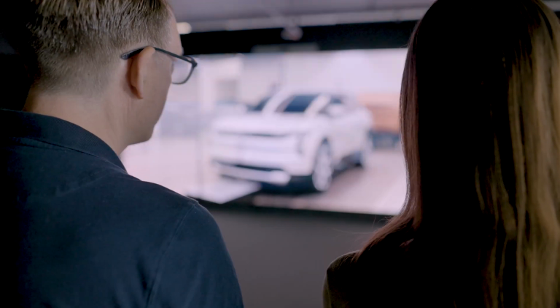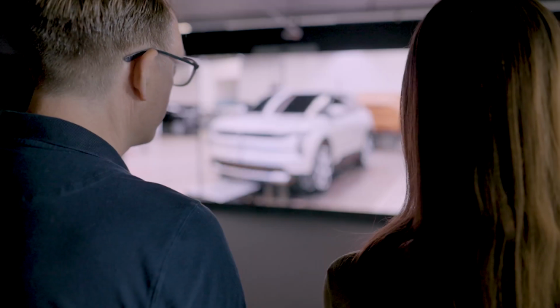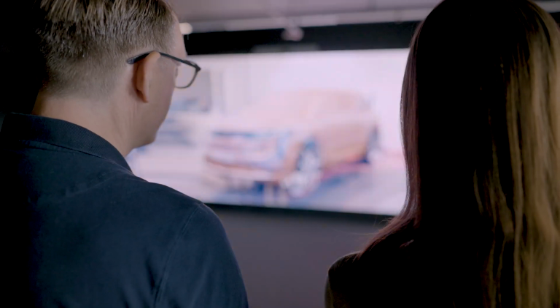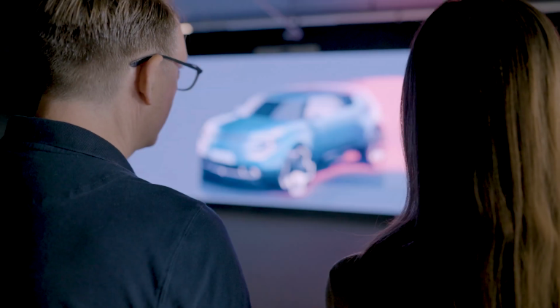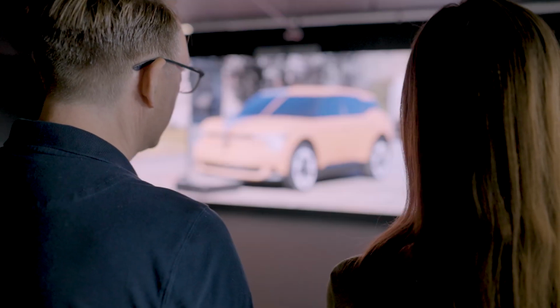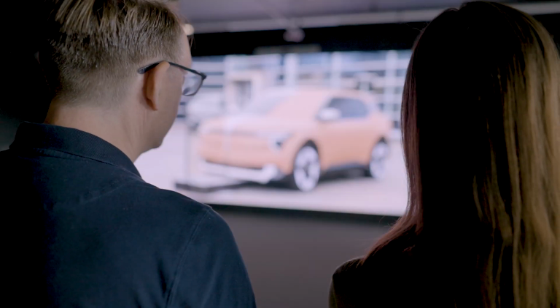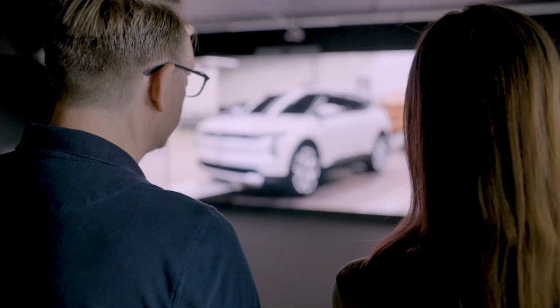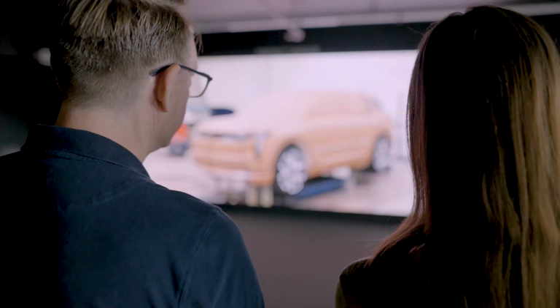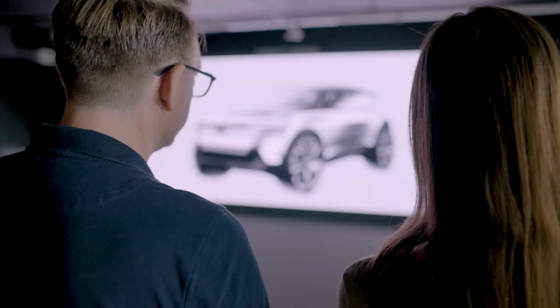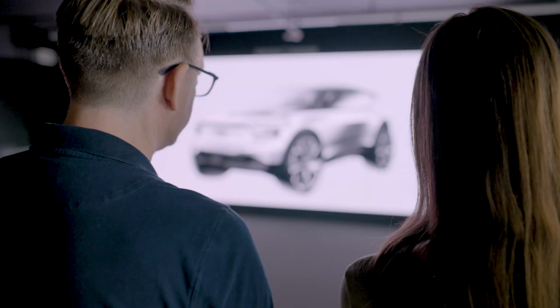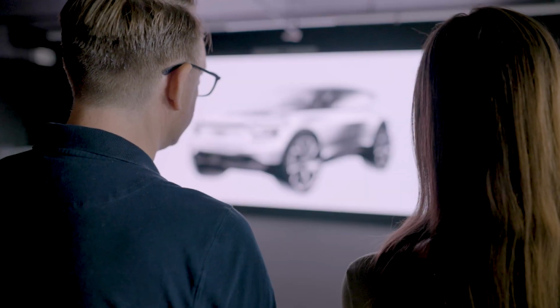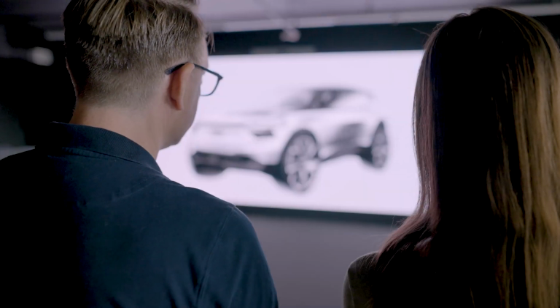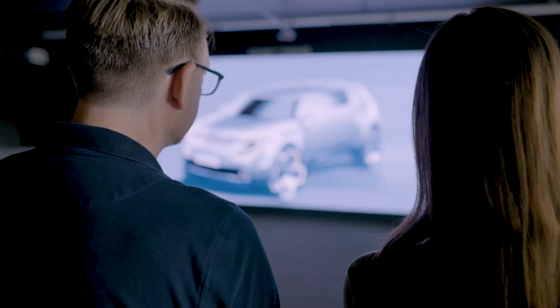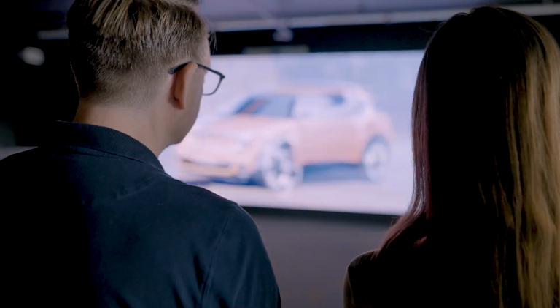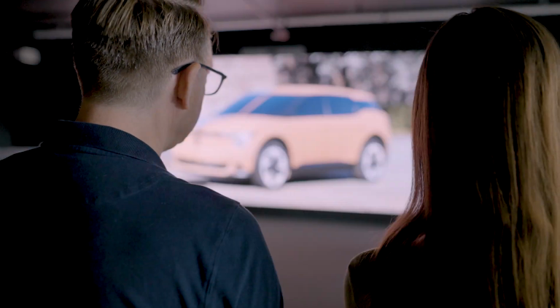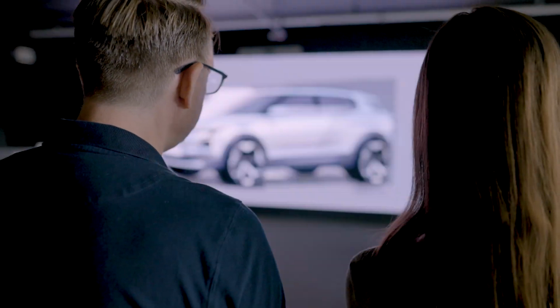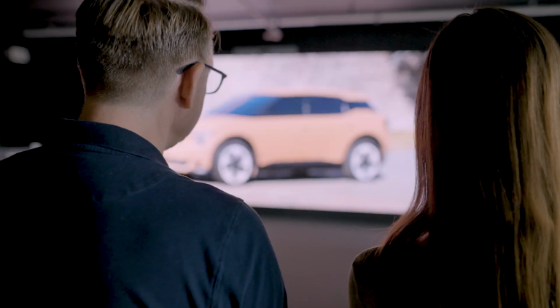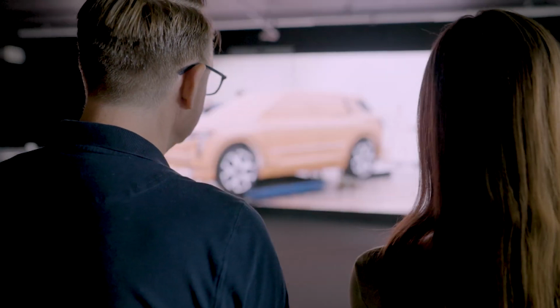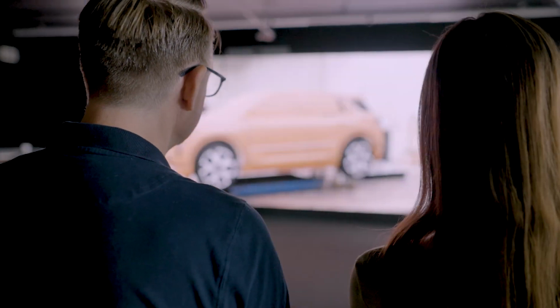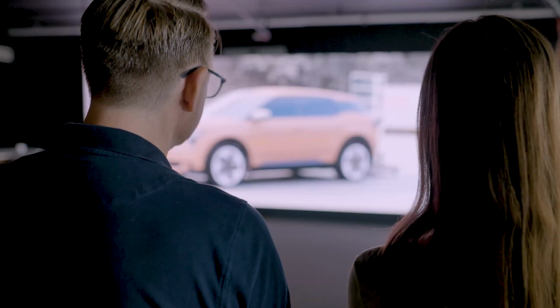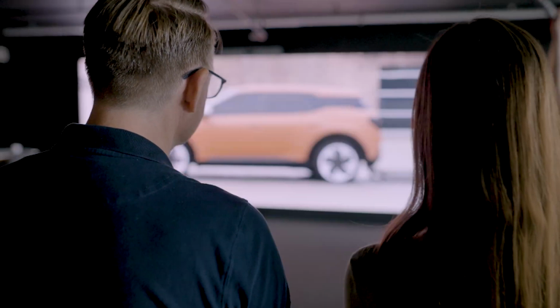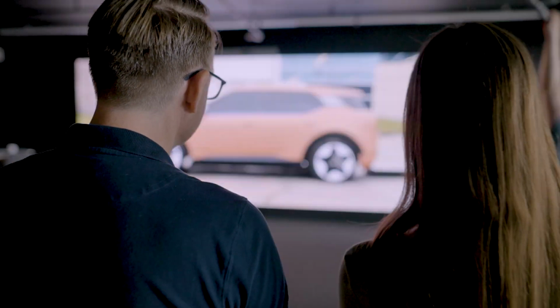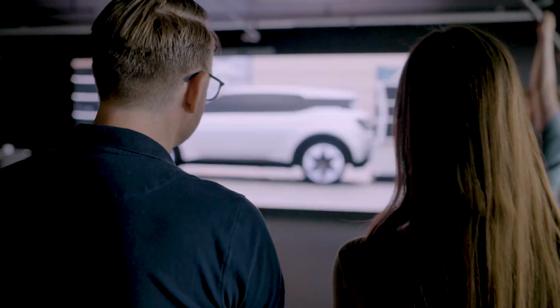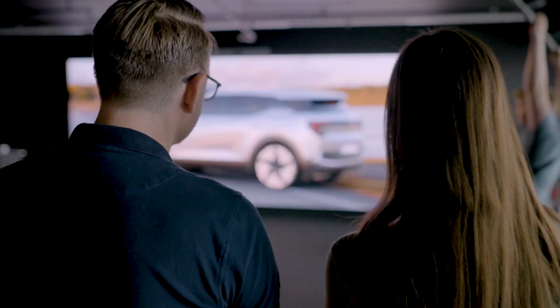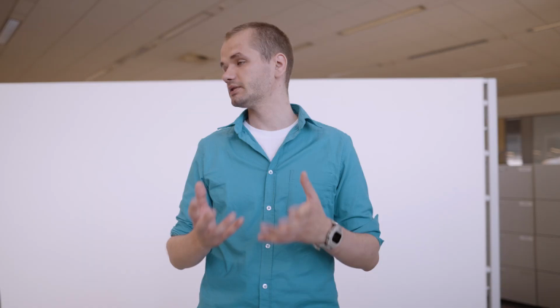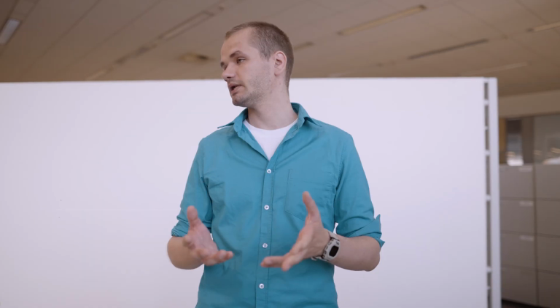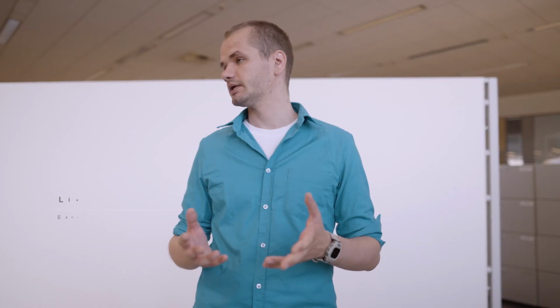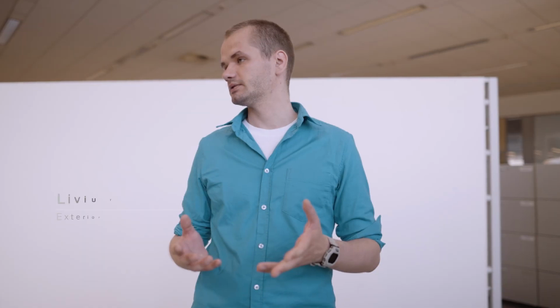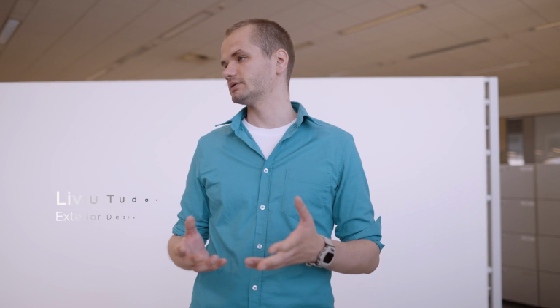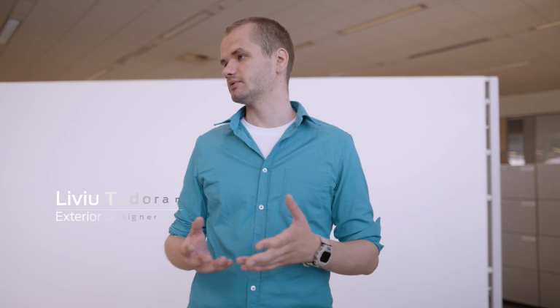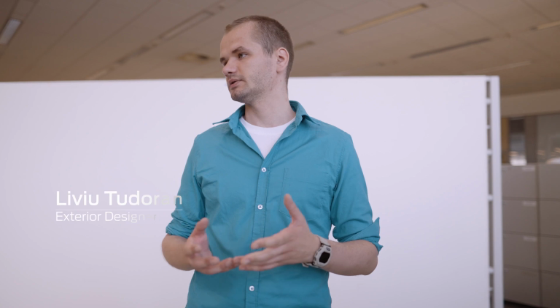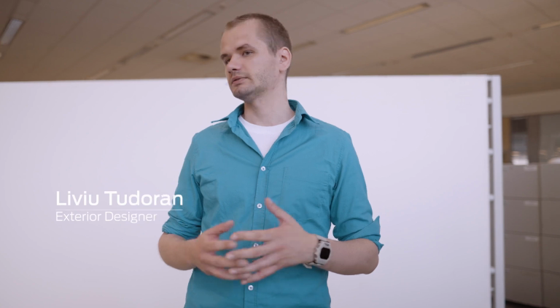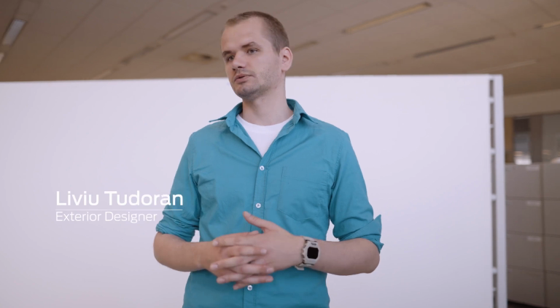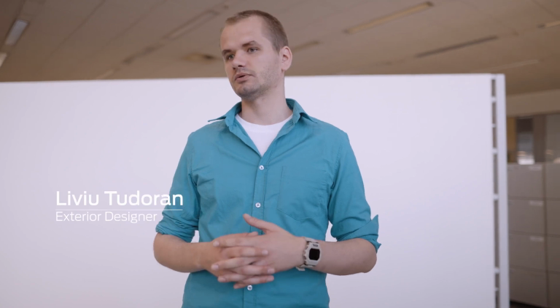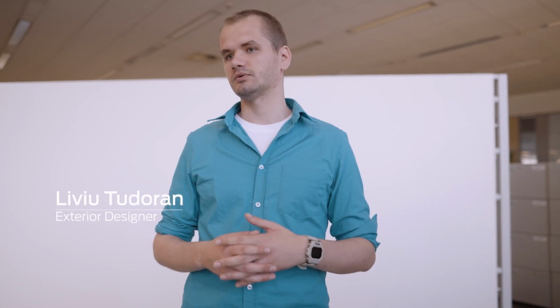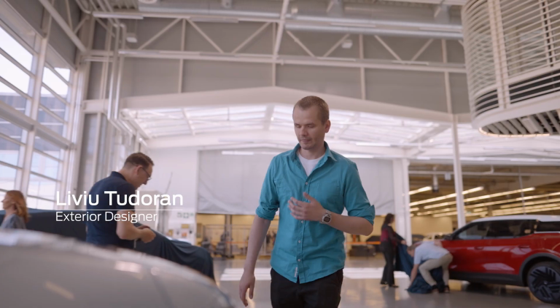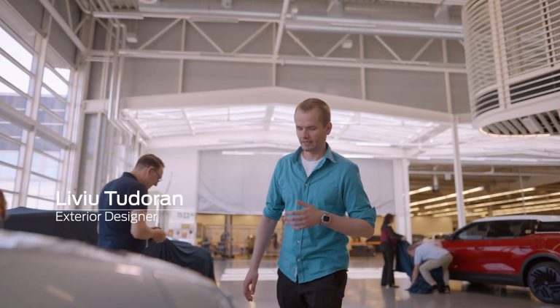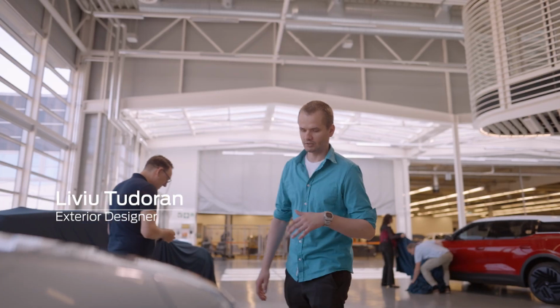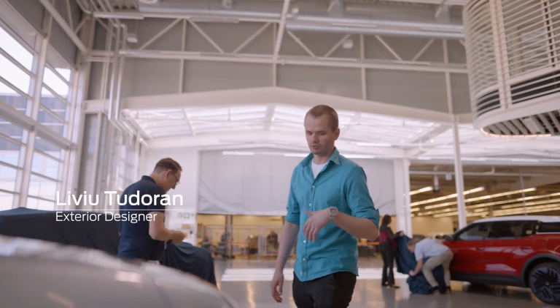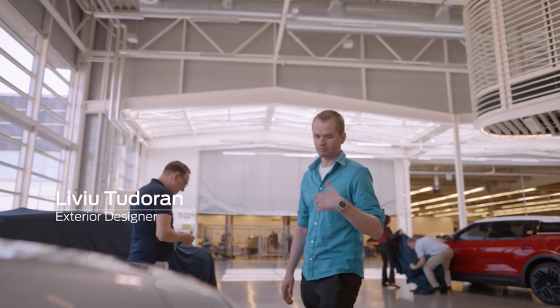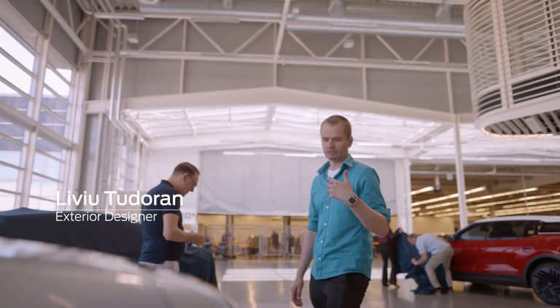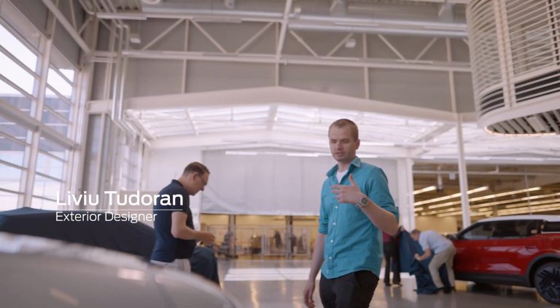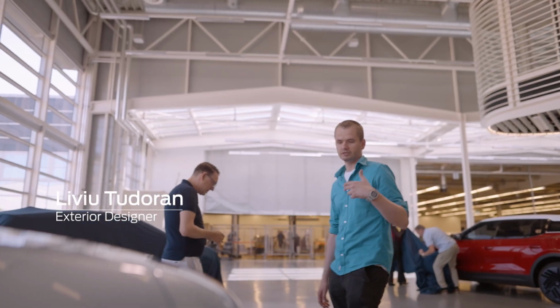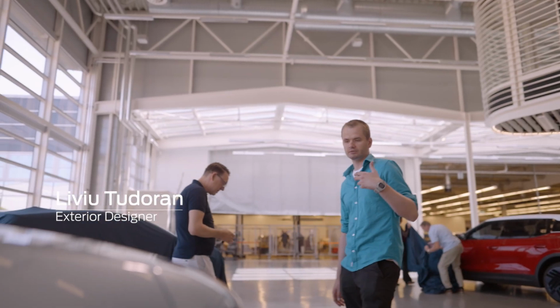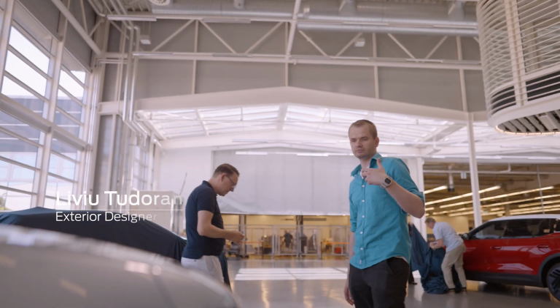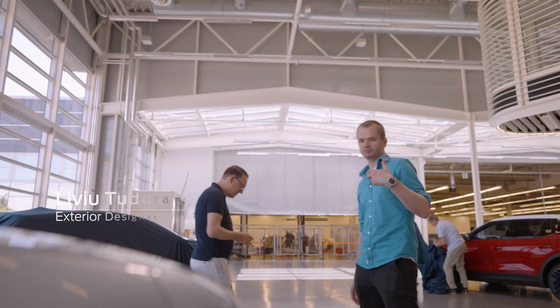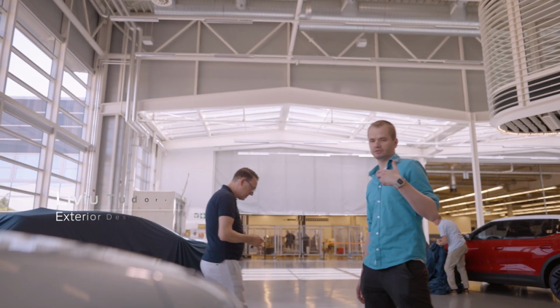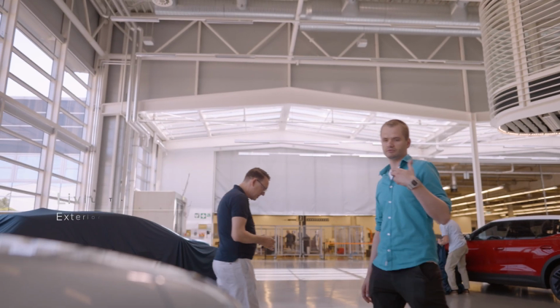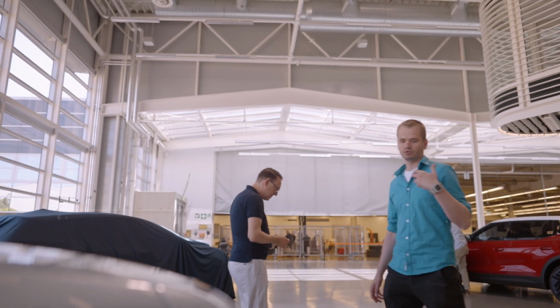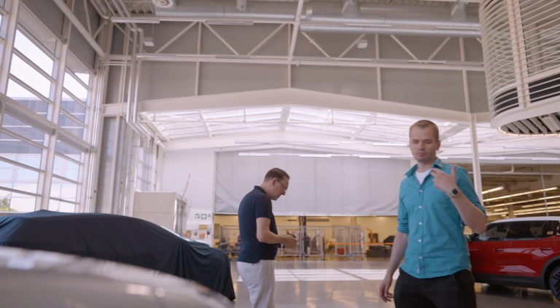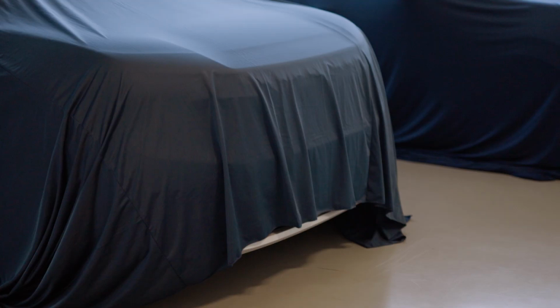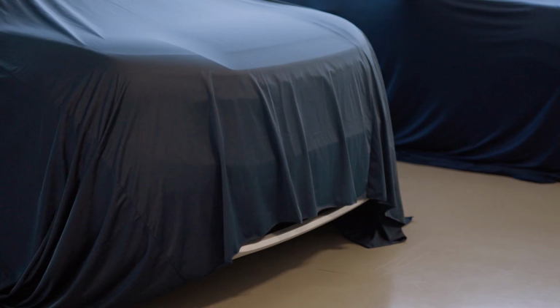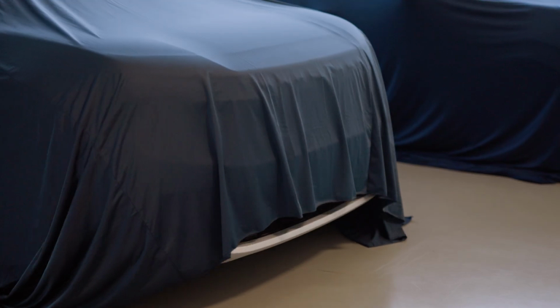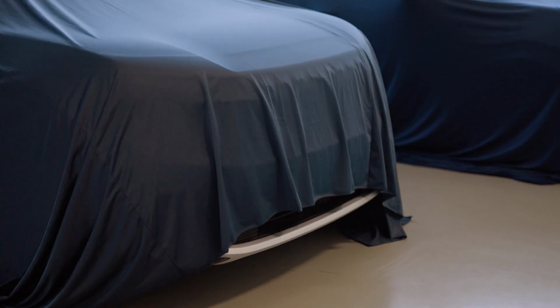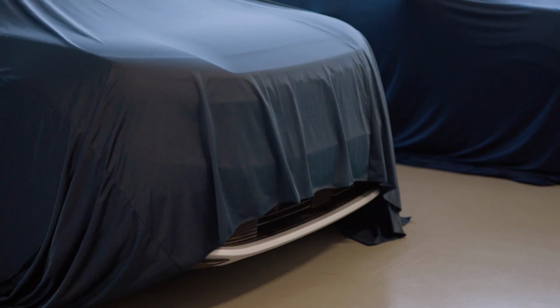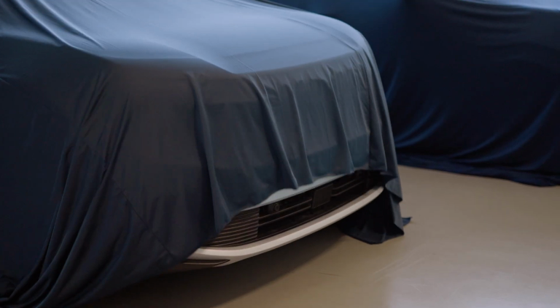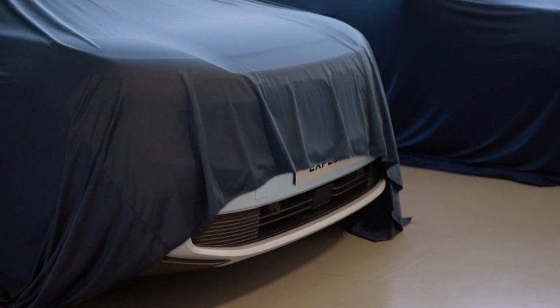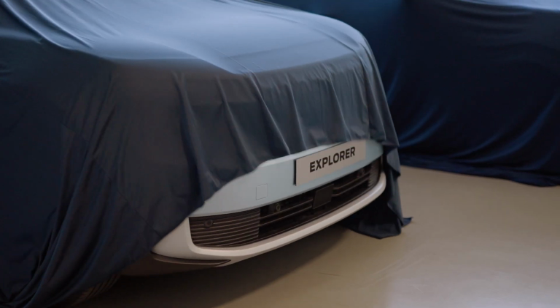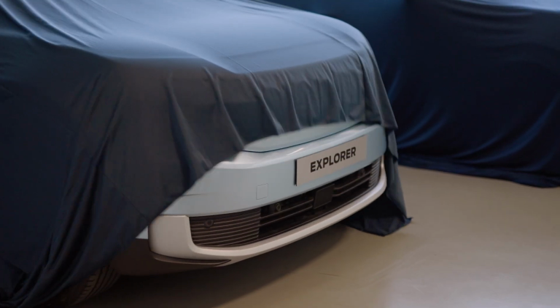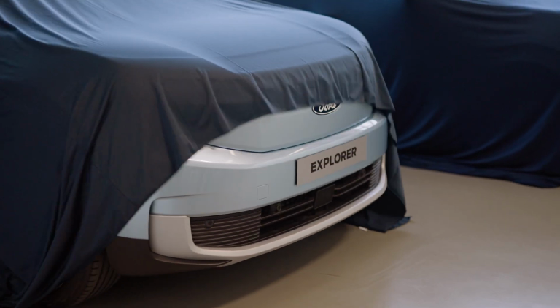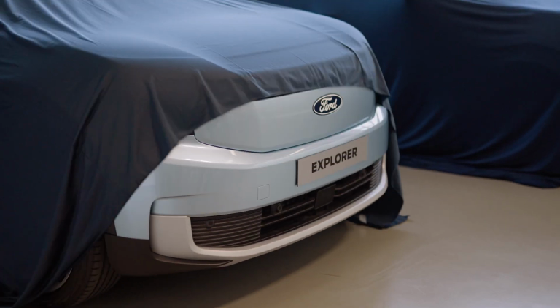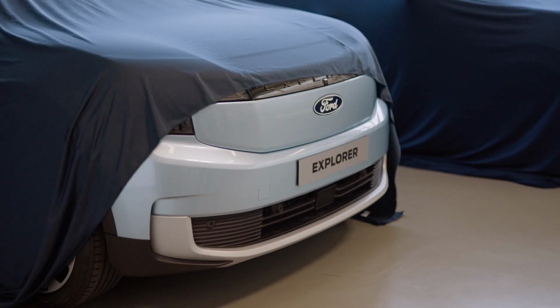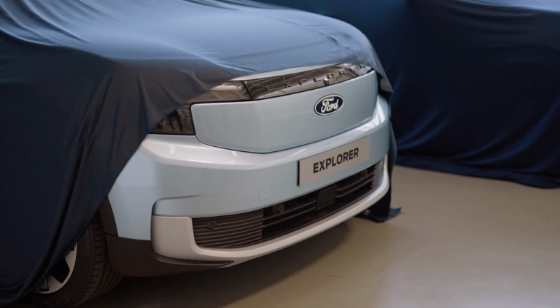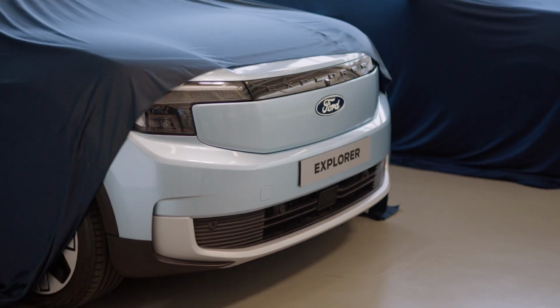It was a great opportunity to bring the Explorer and make it electric, so it automatically gives you an opportunity to do something unique.